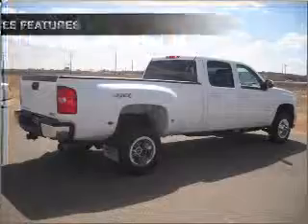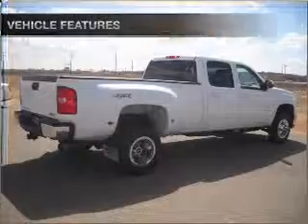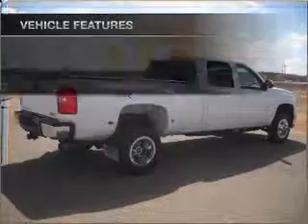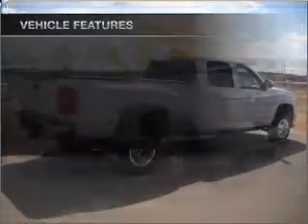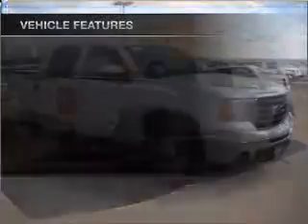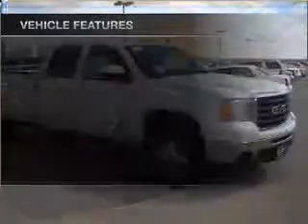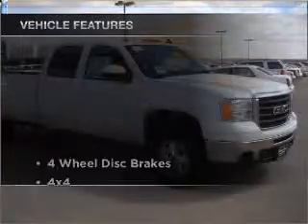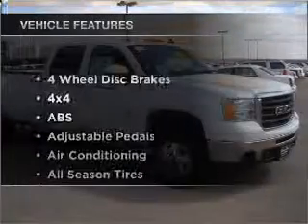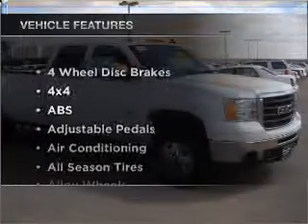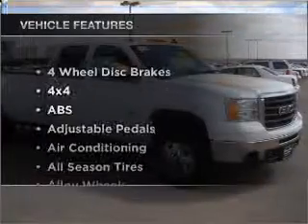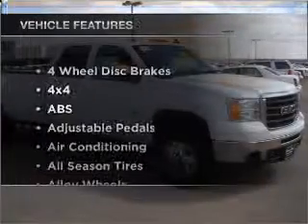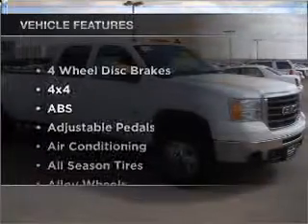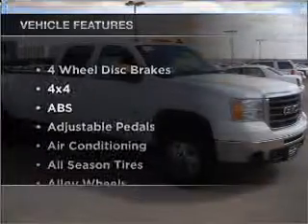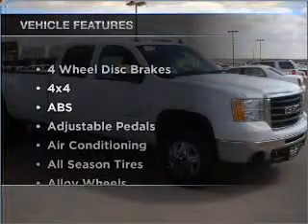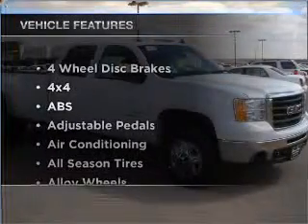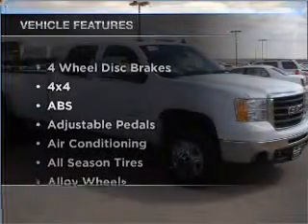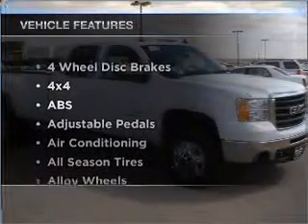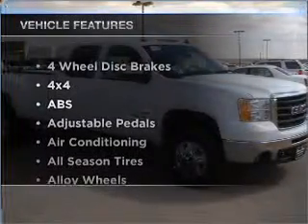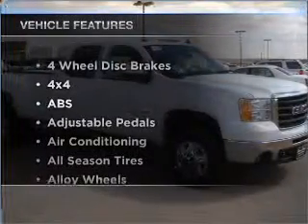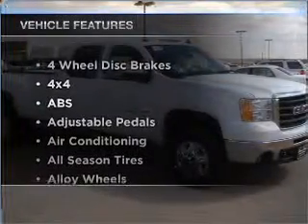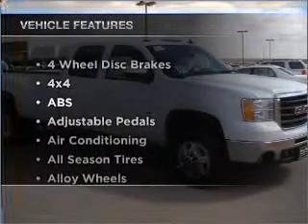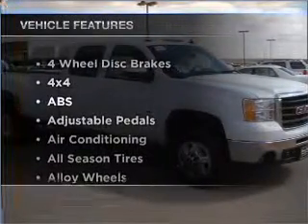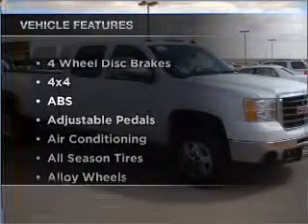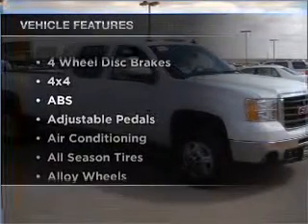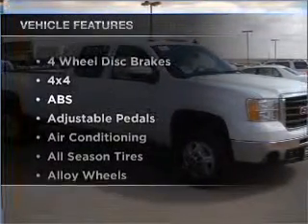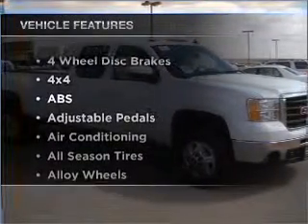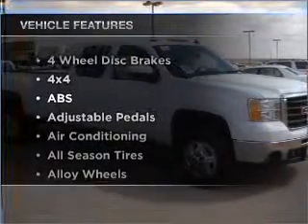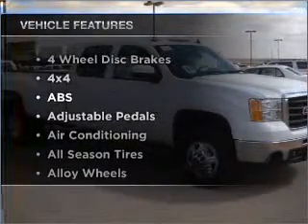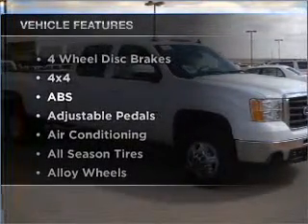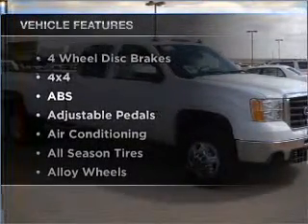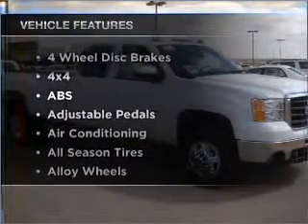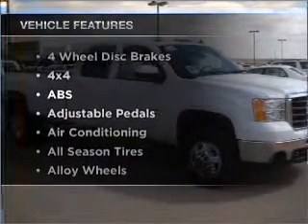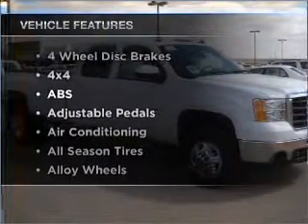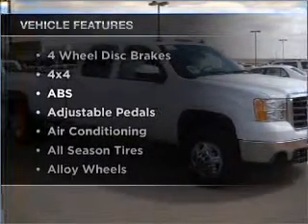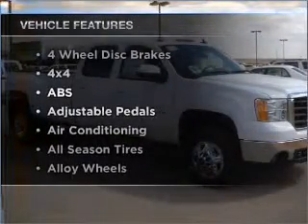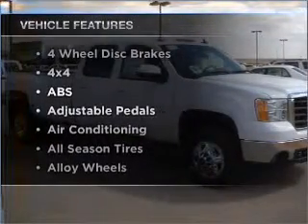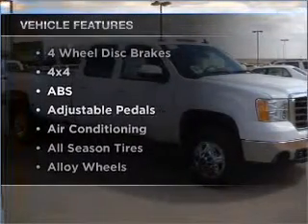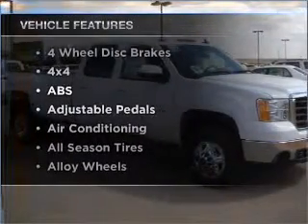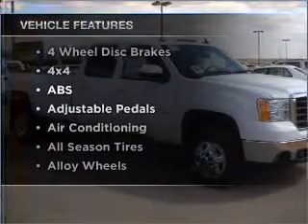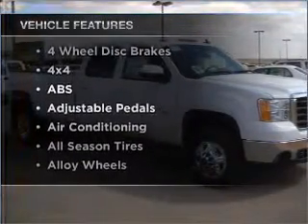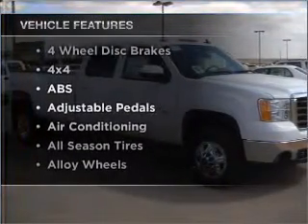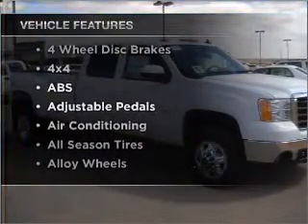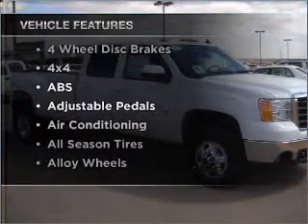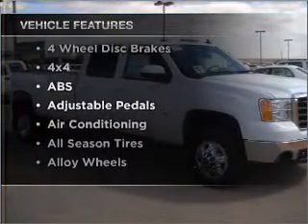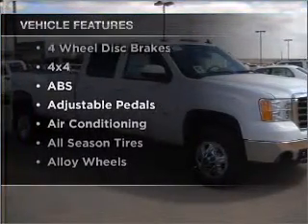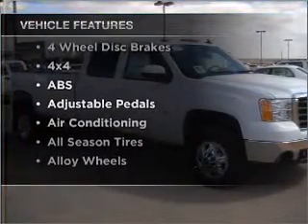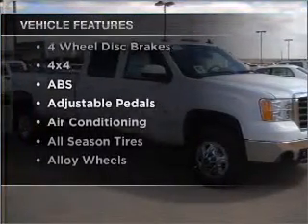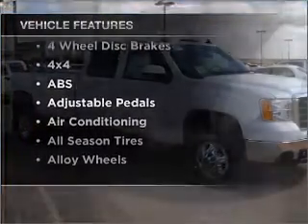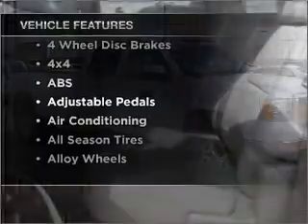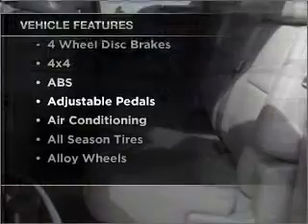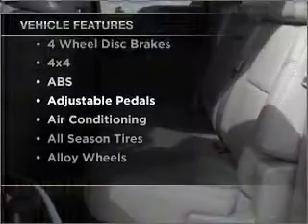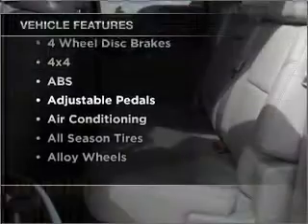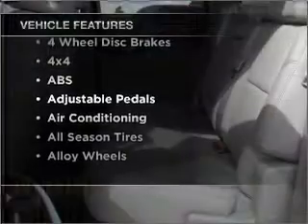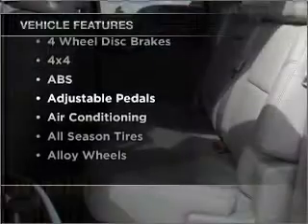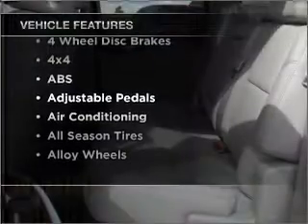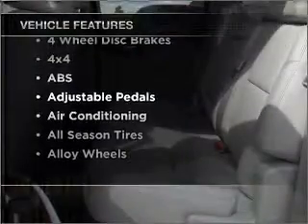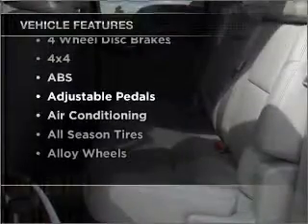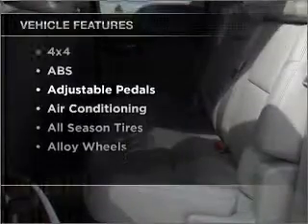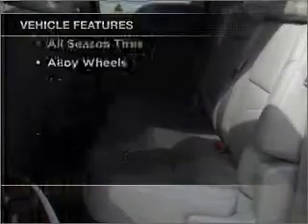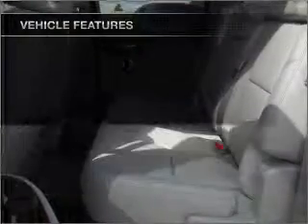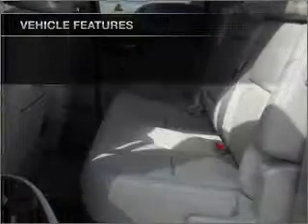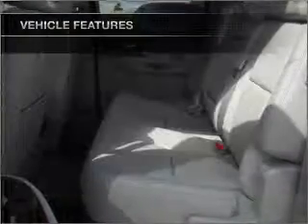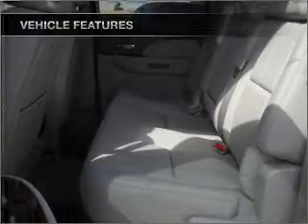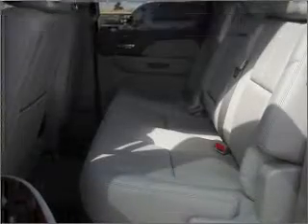Check out the list of features that this vehicle is equipped with. They are sure to add to your driving experience in this great ride.